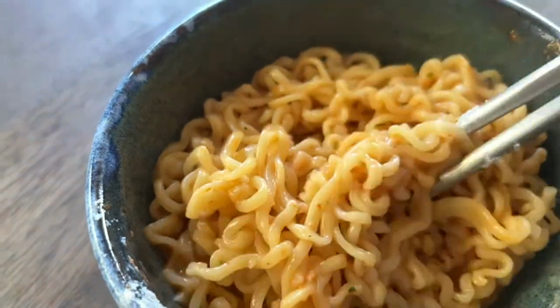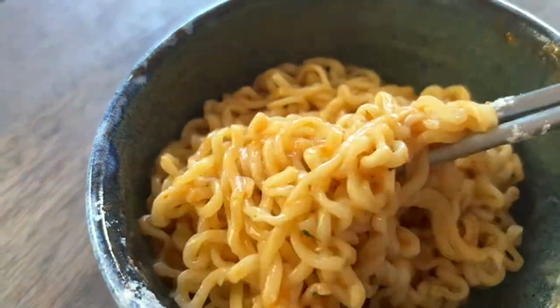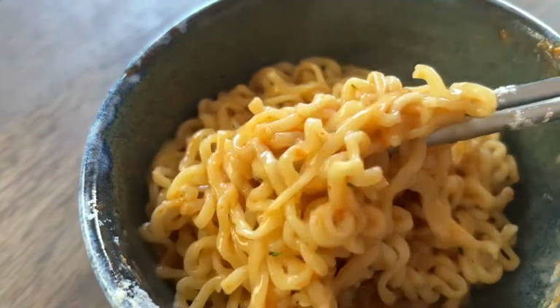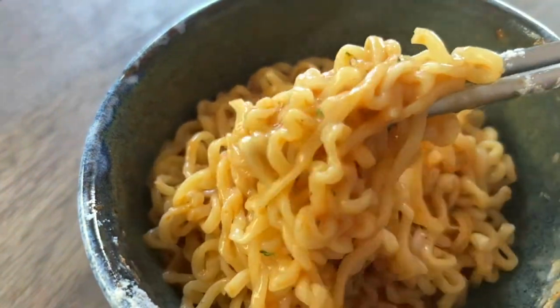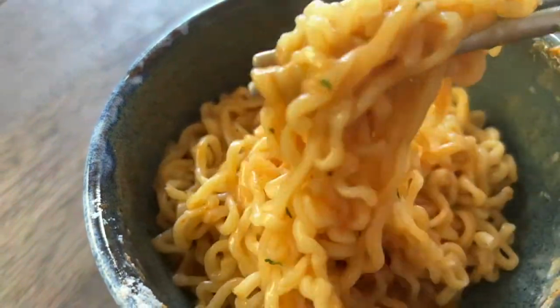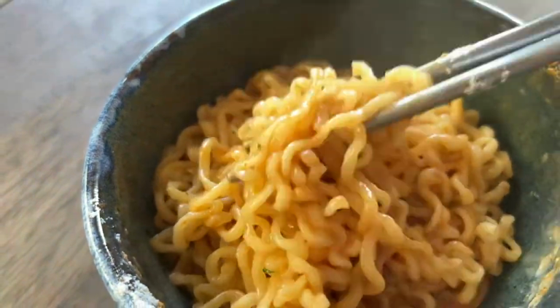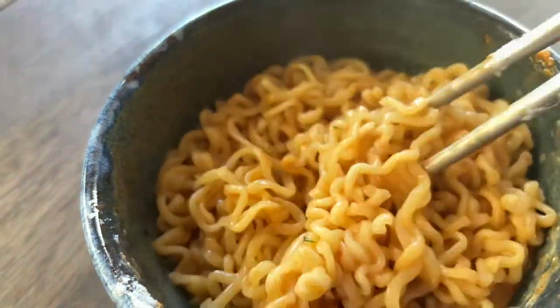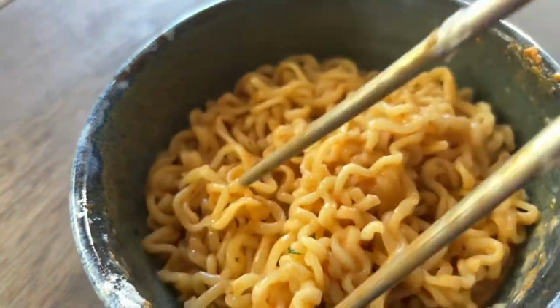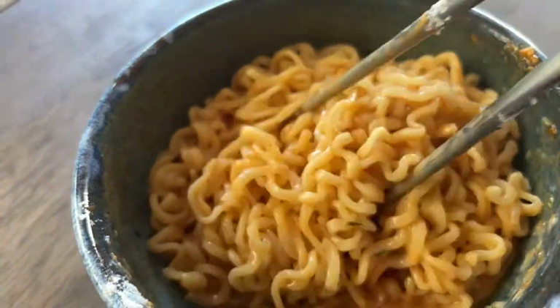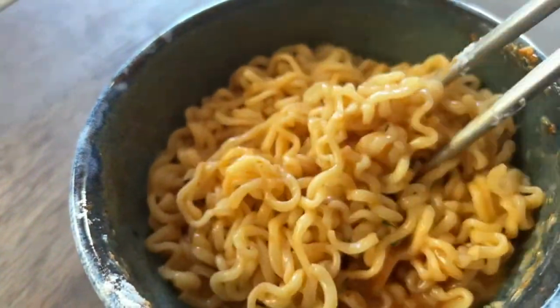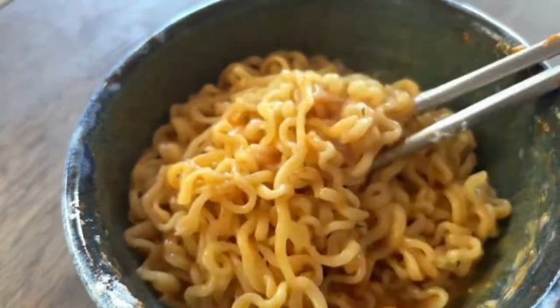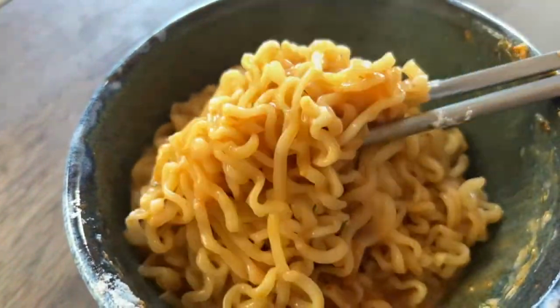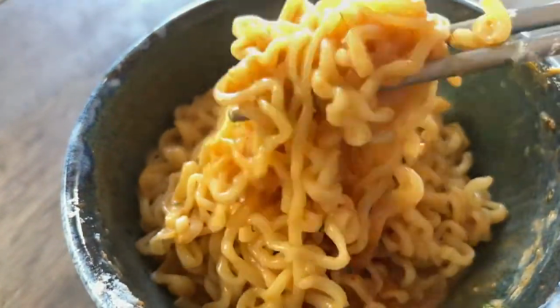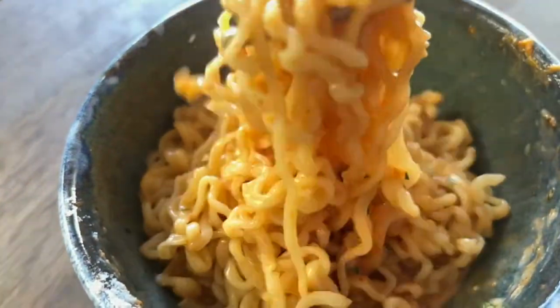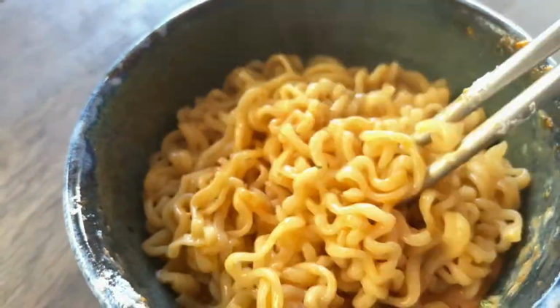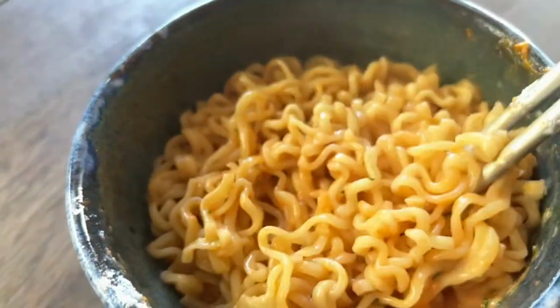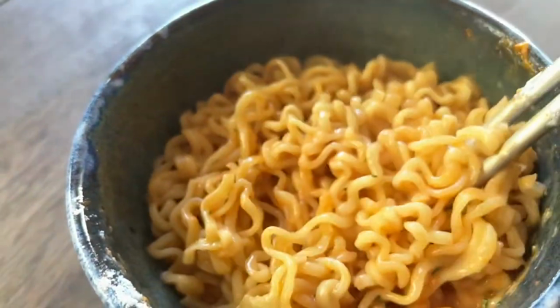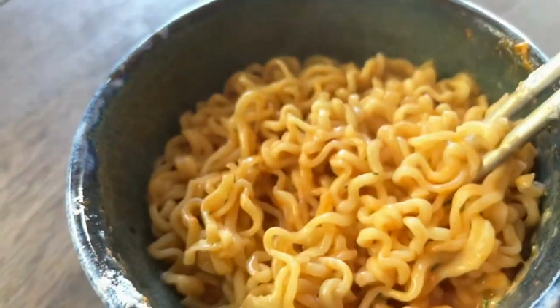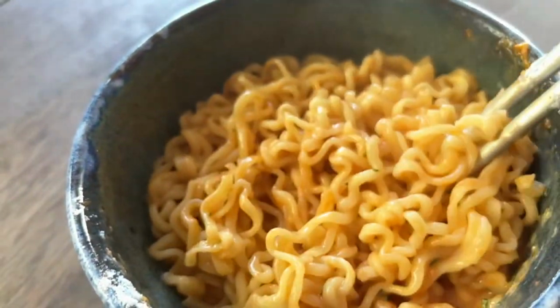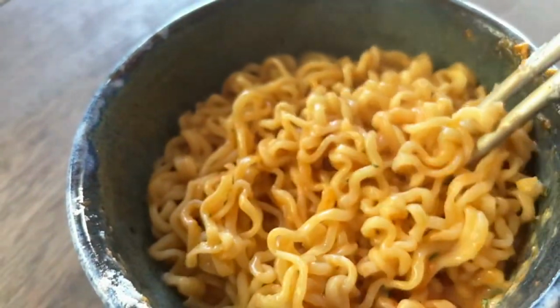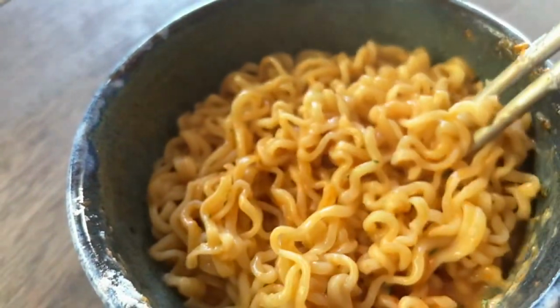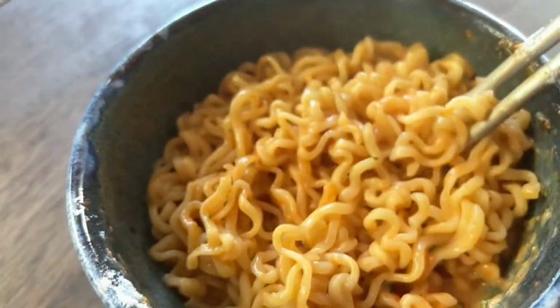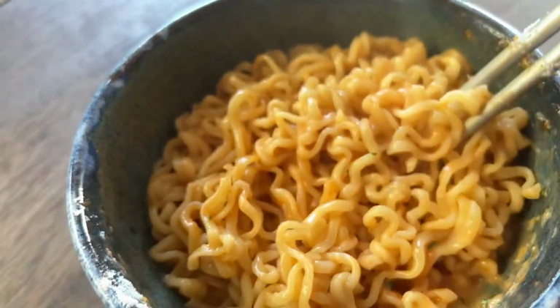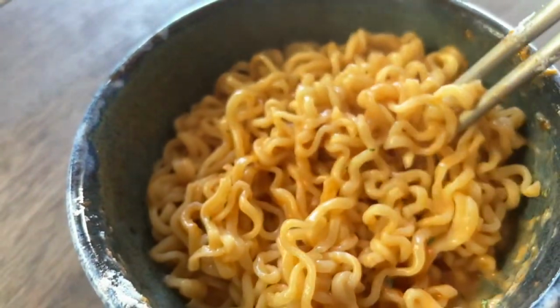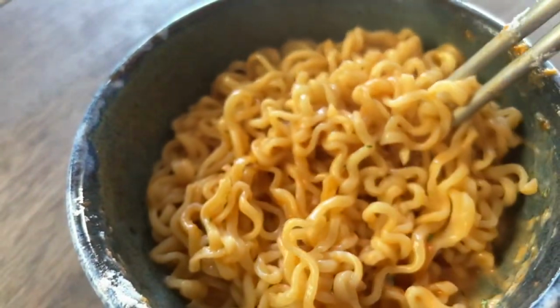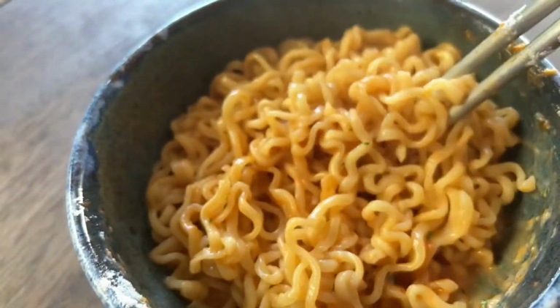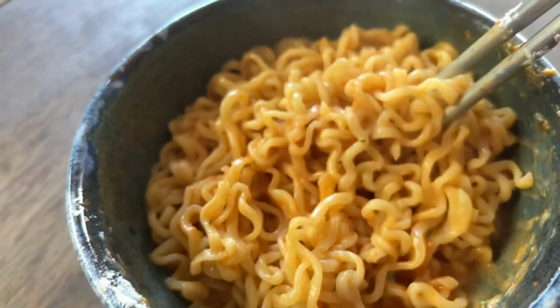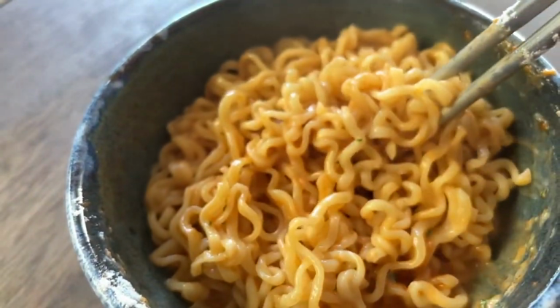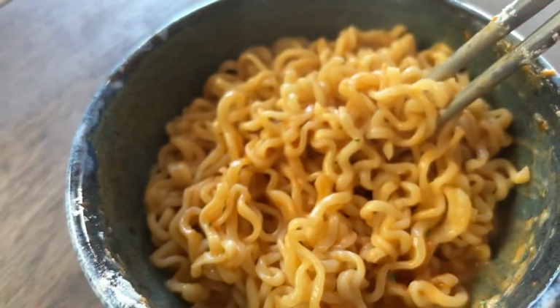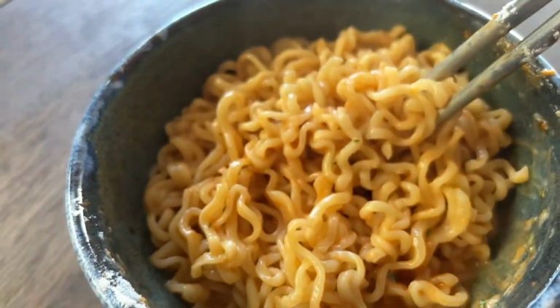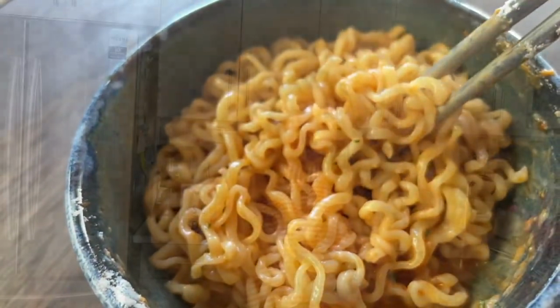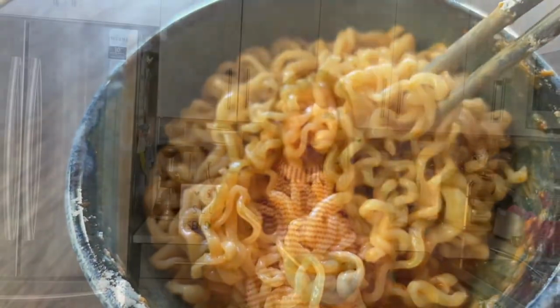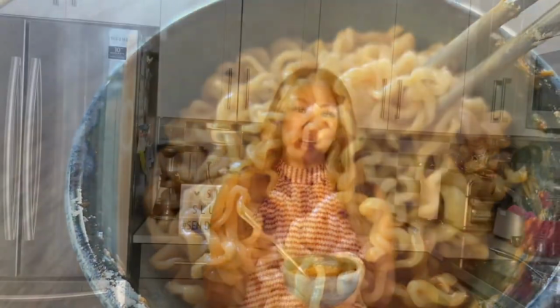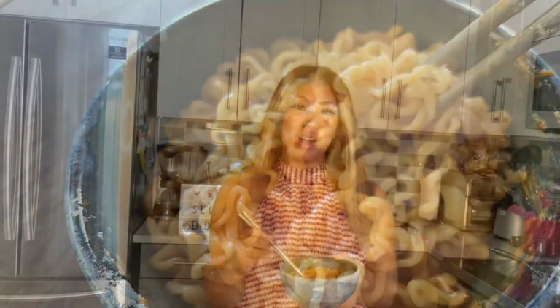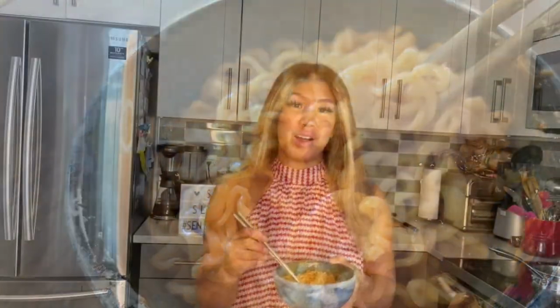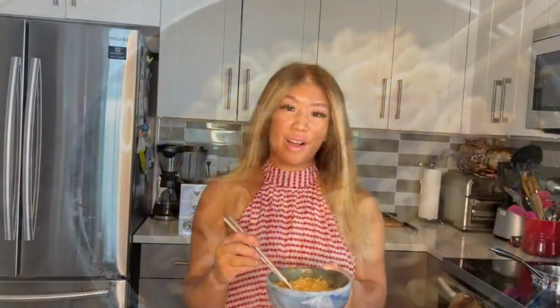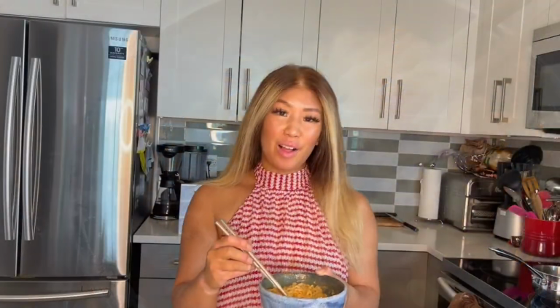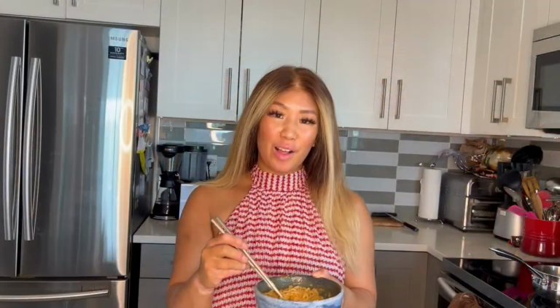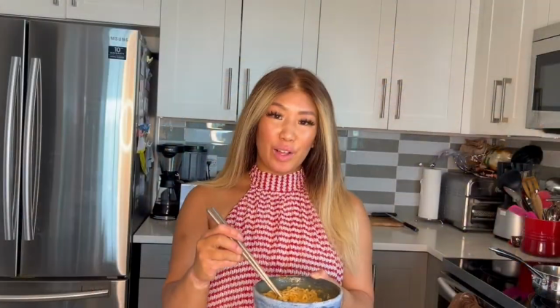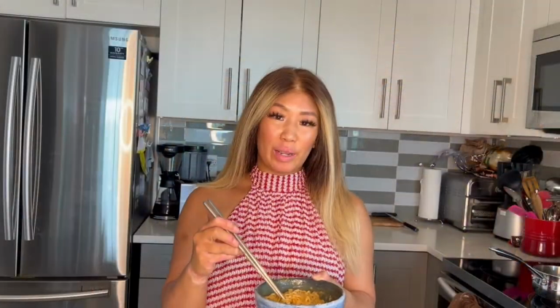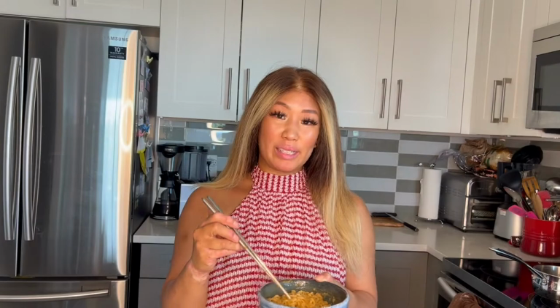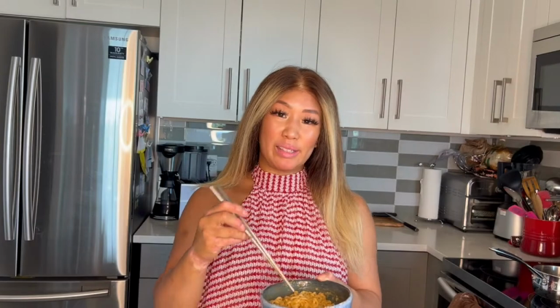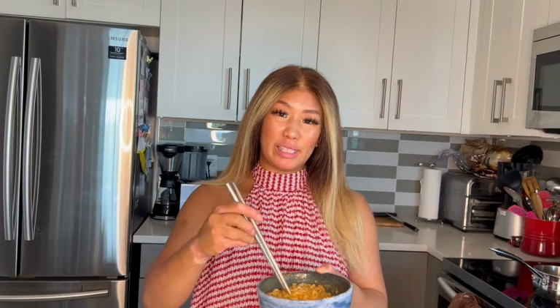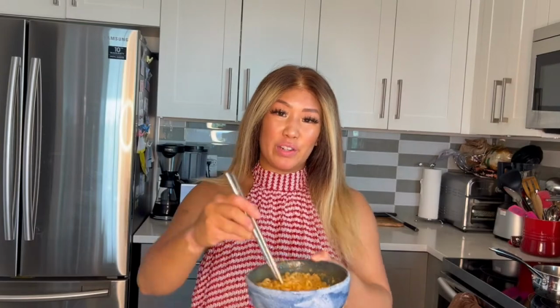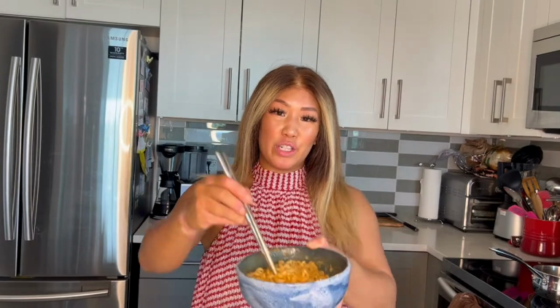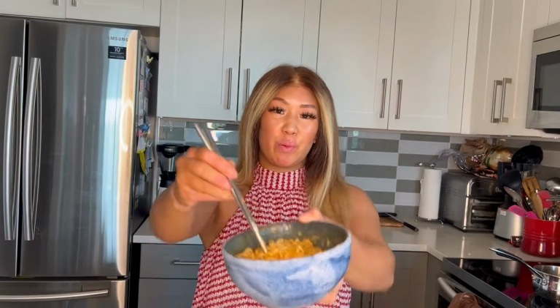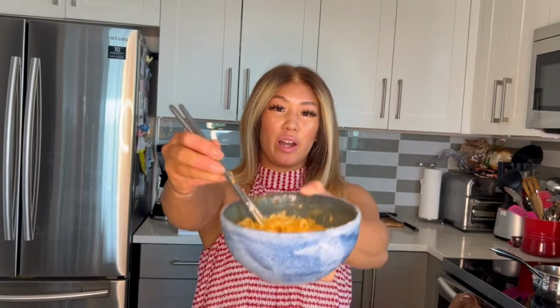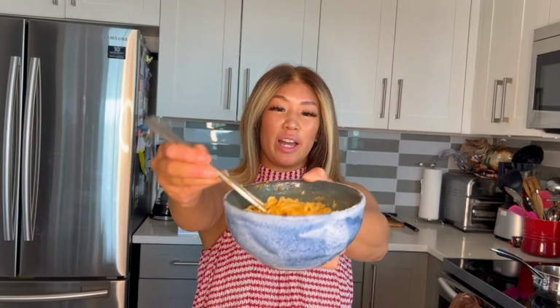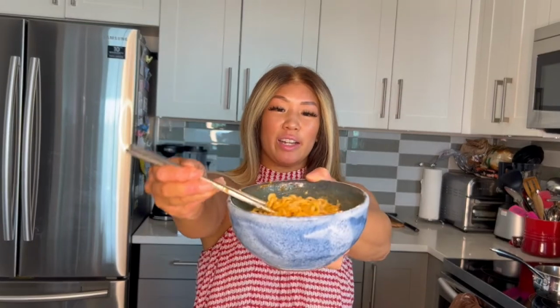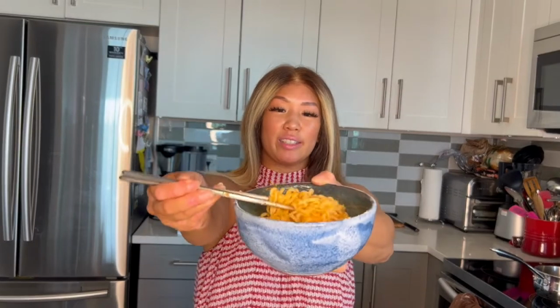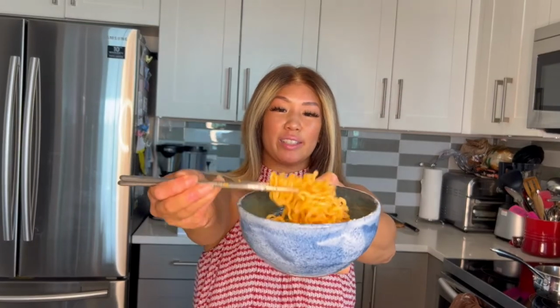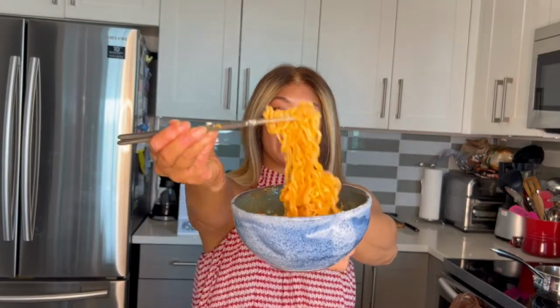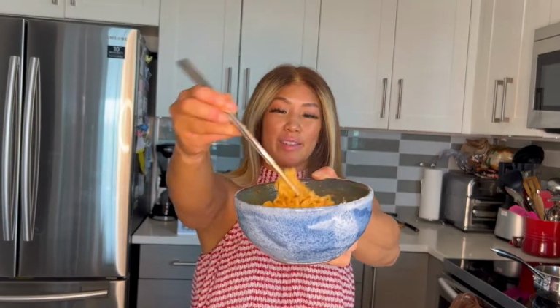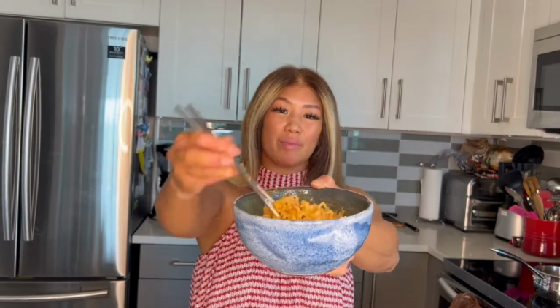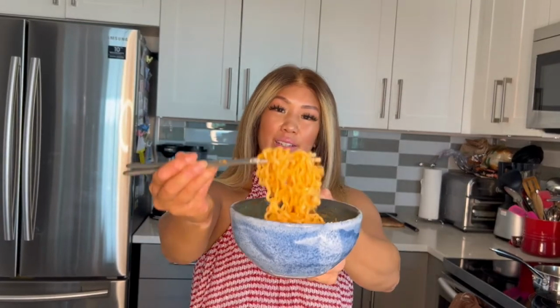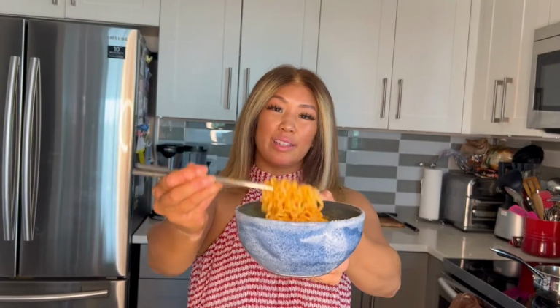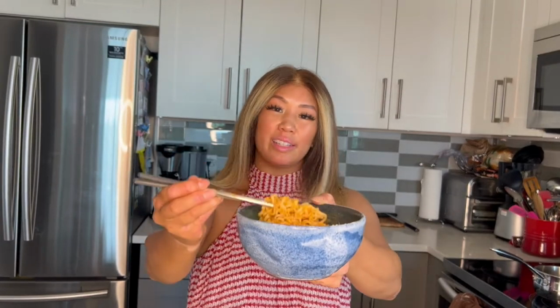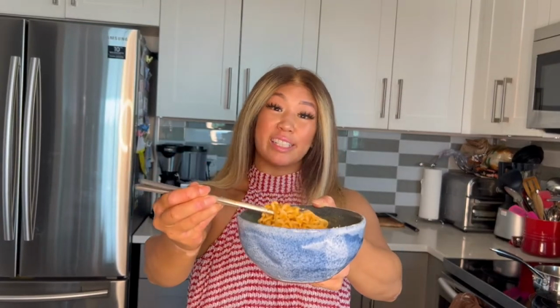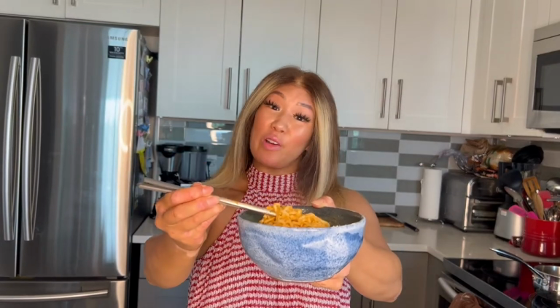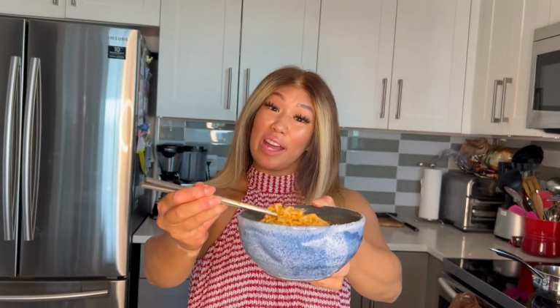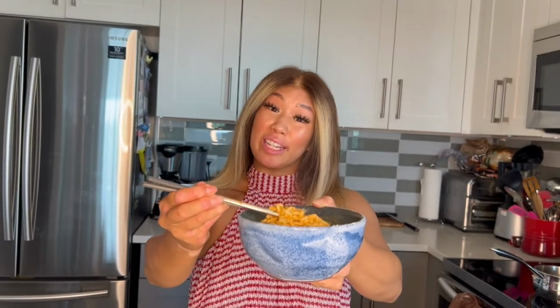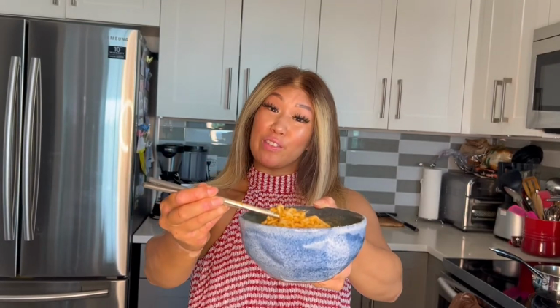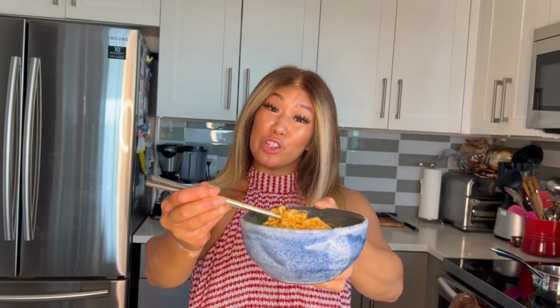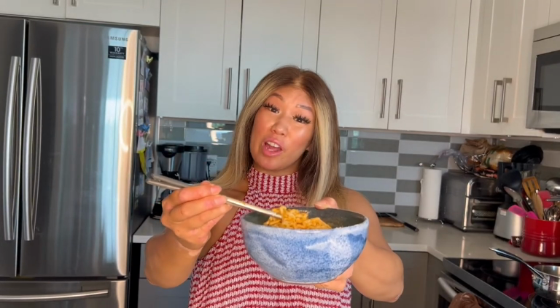Nice light color — I'm sure it's nice and spicy. Let's enjoy. This is the finished product. Let's go ahead and give it a try.